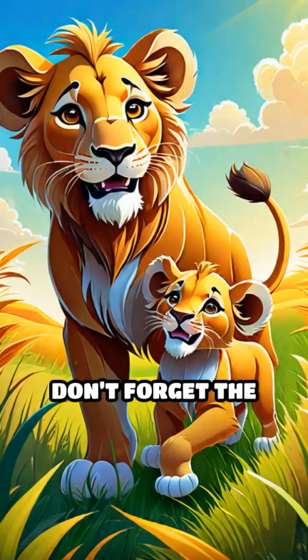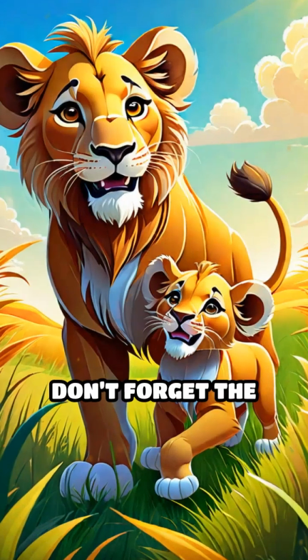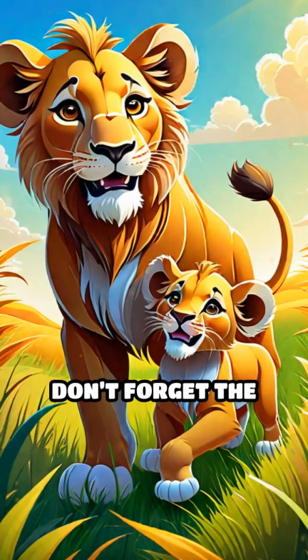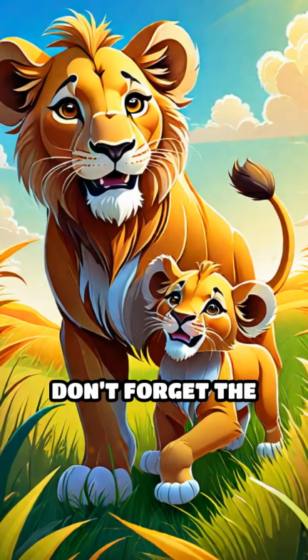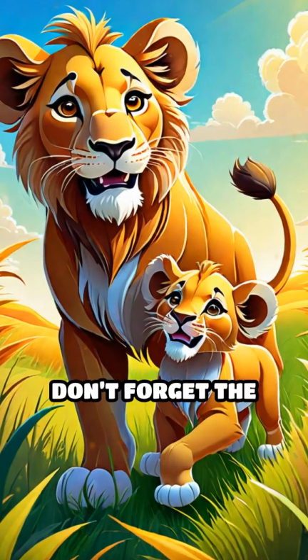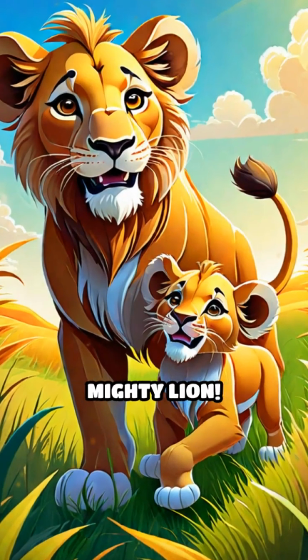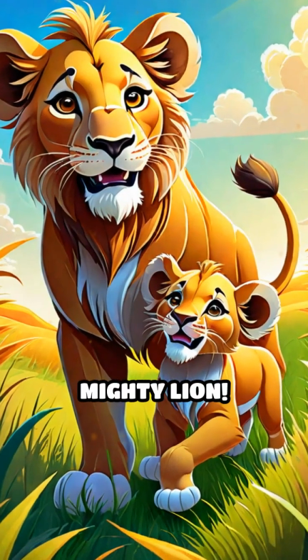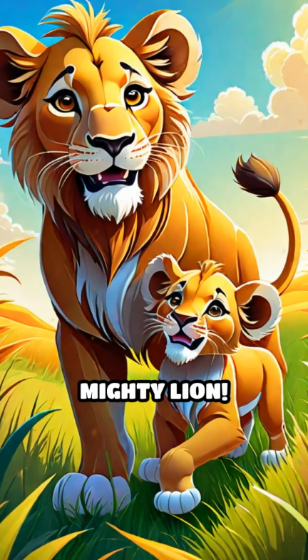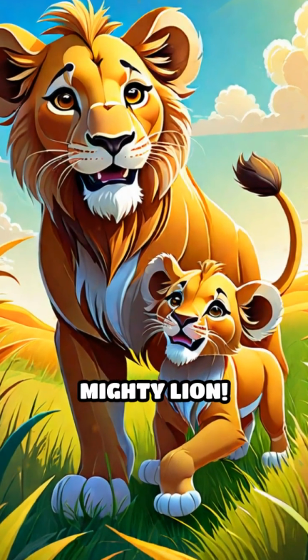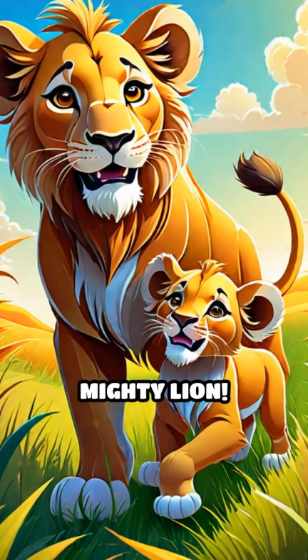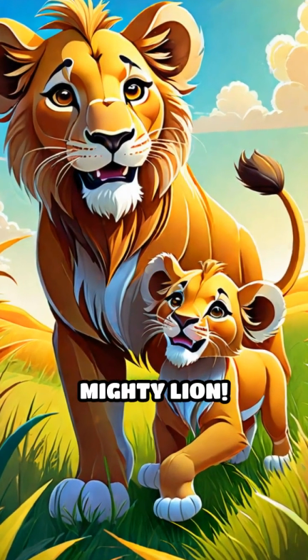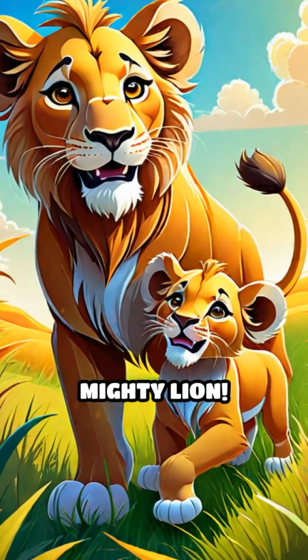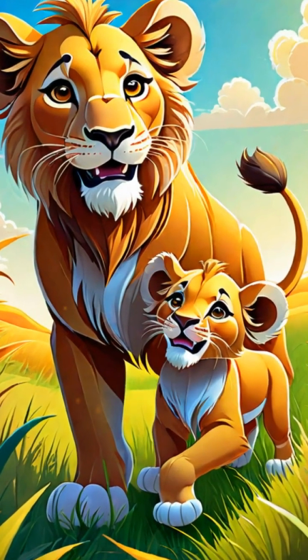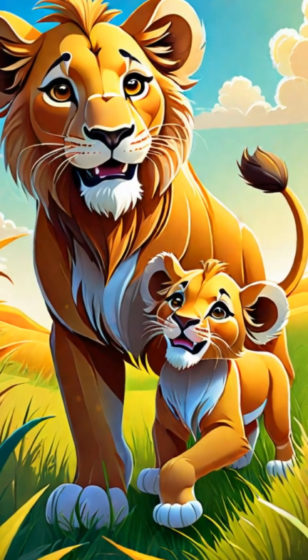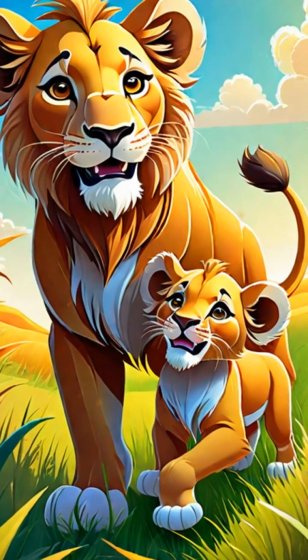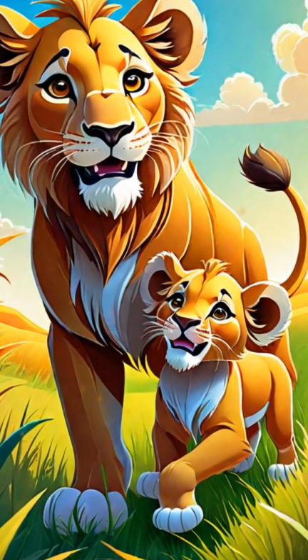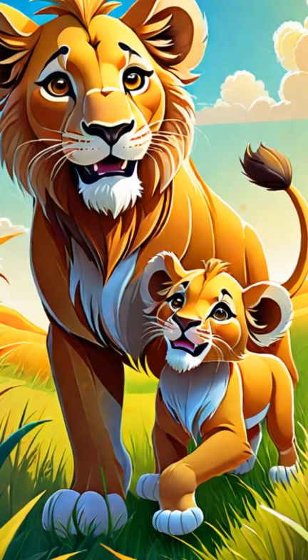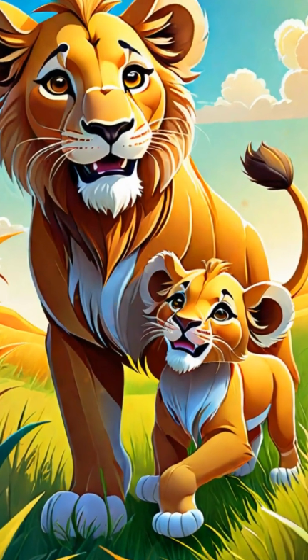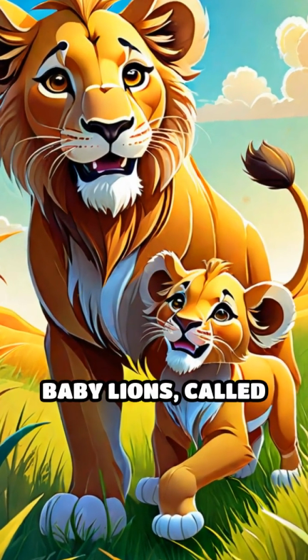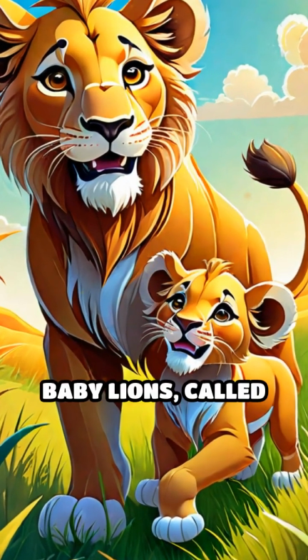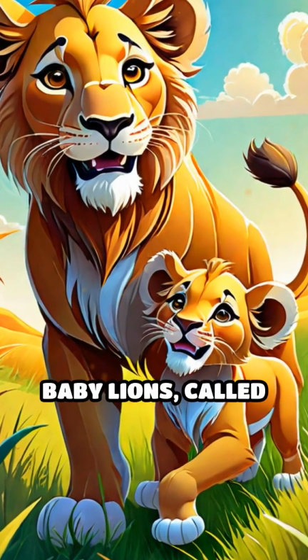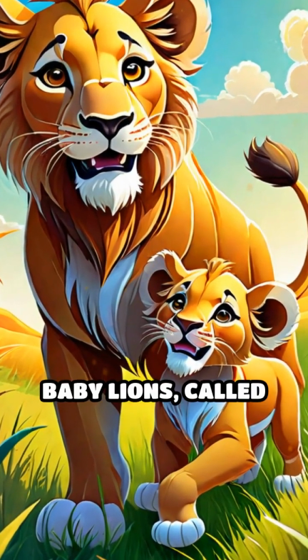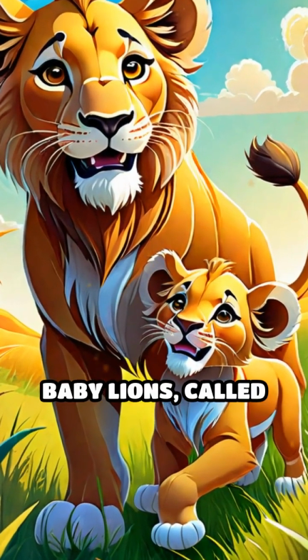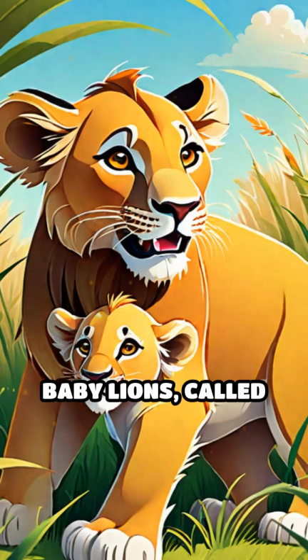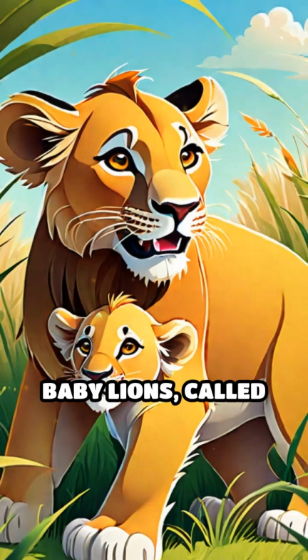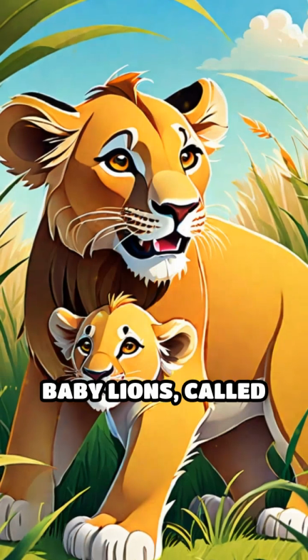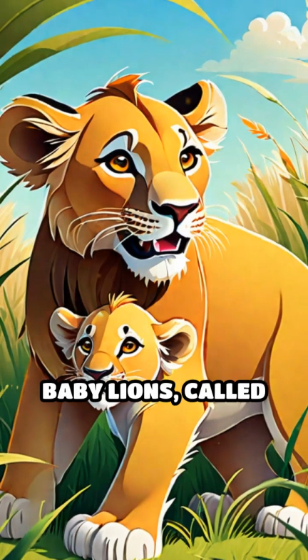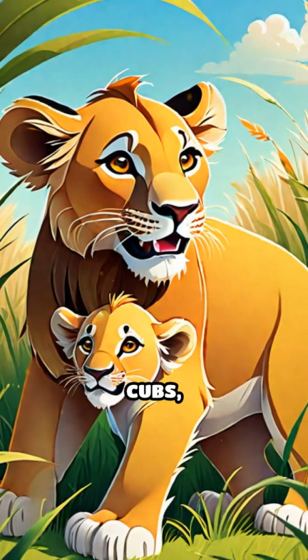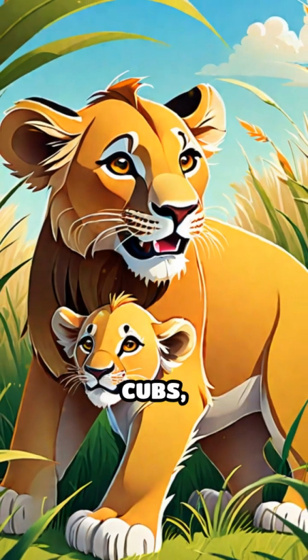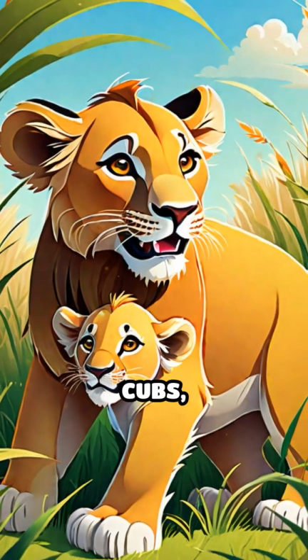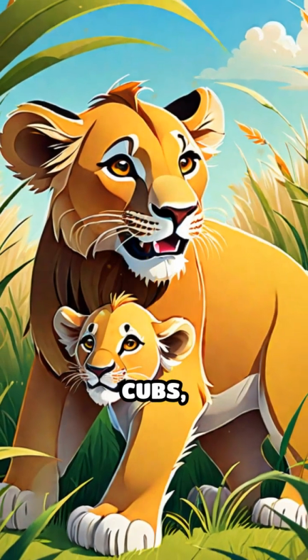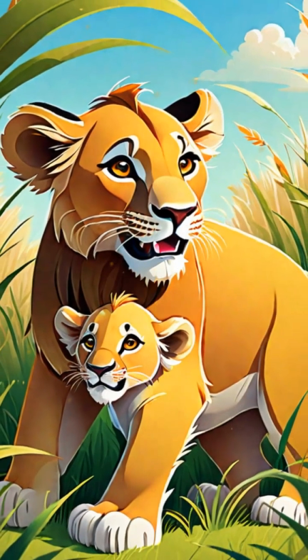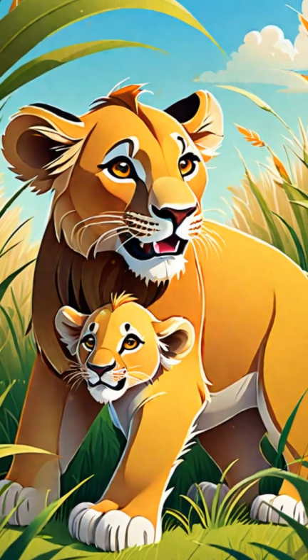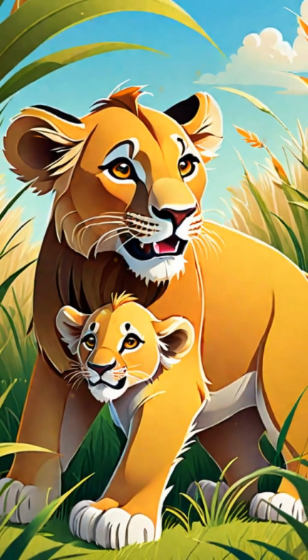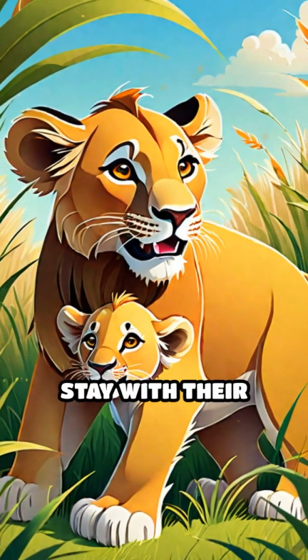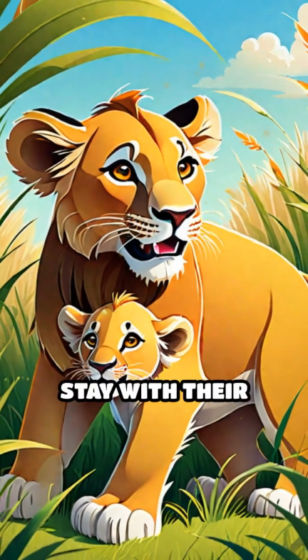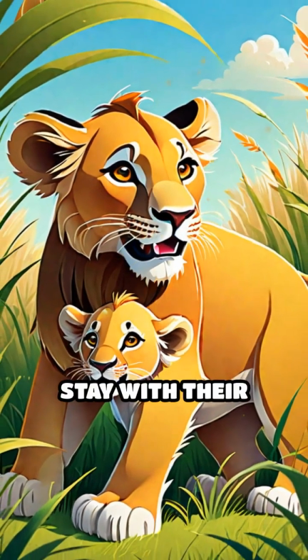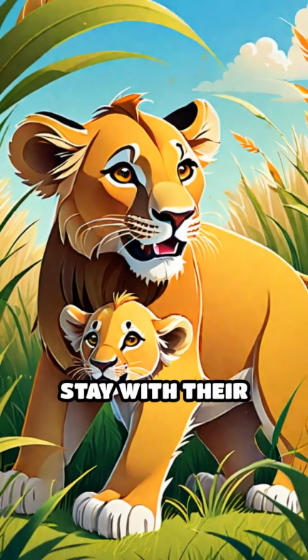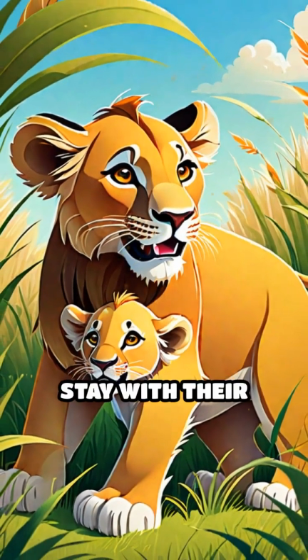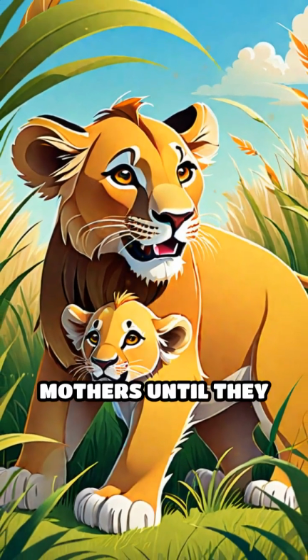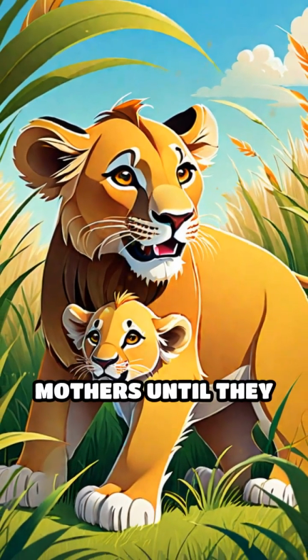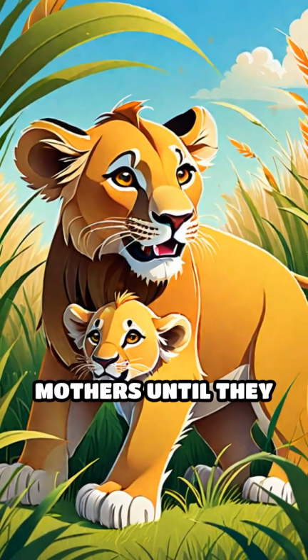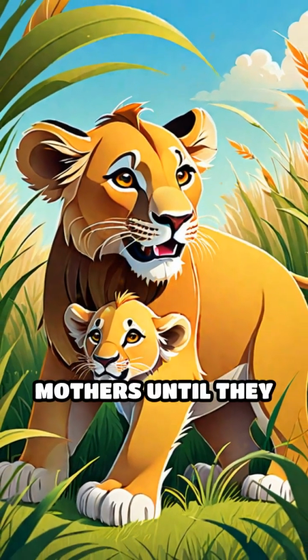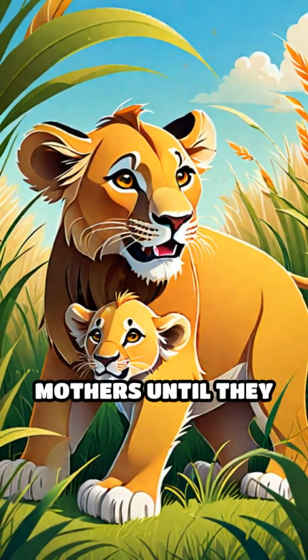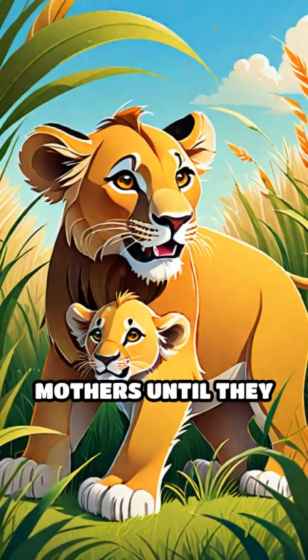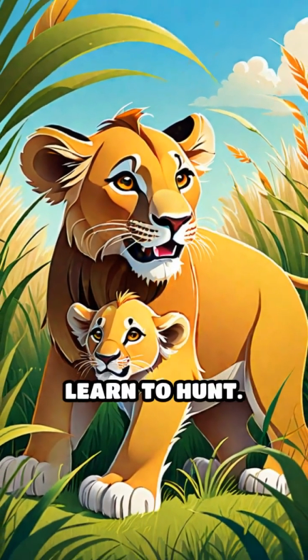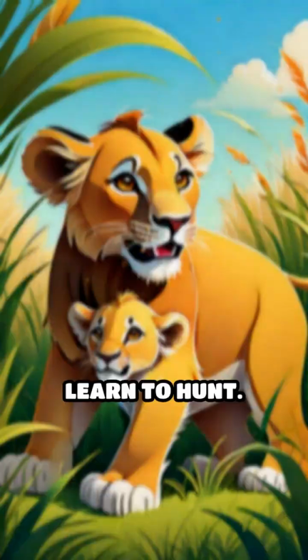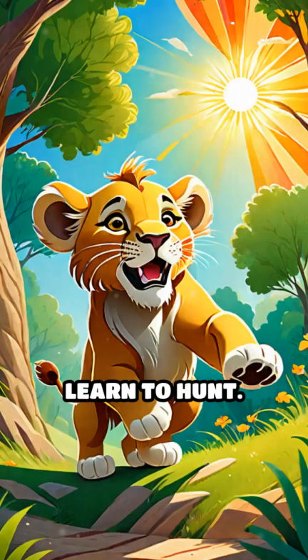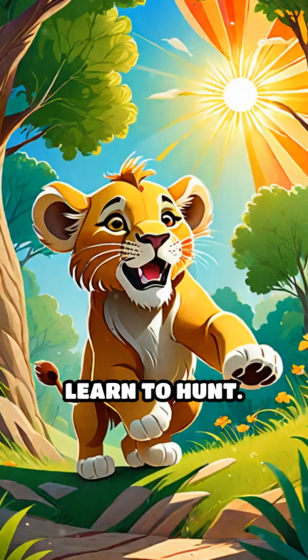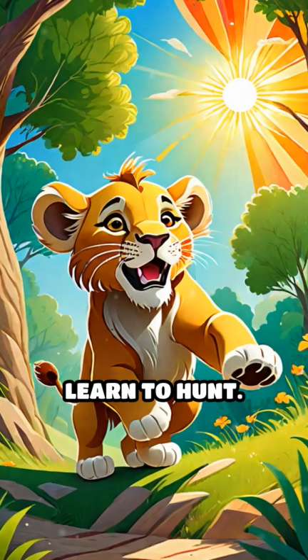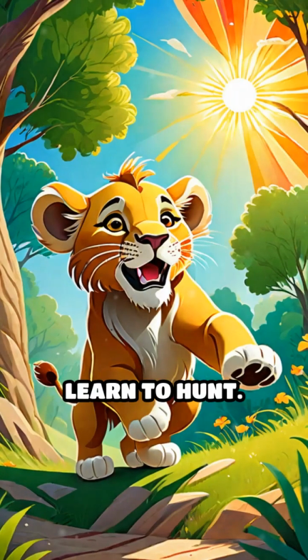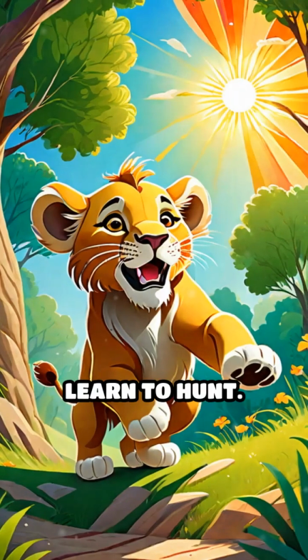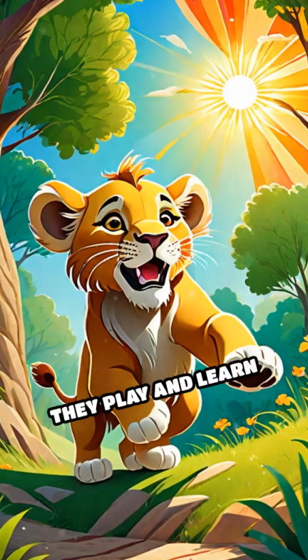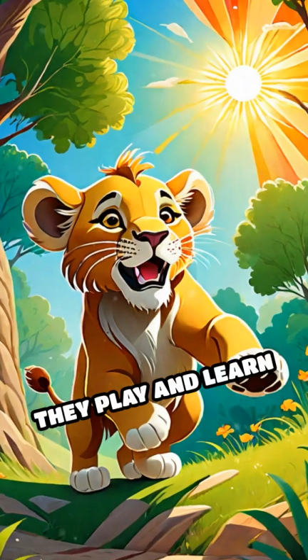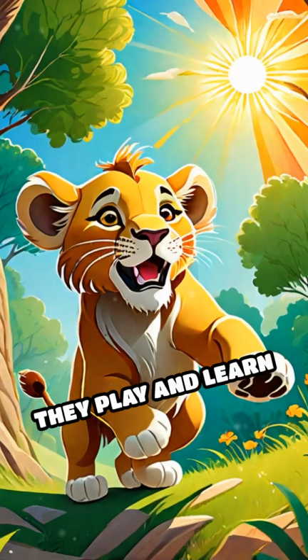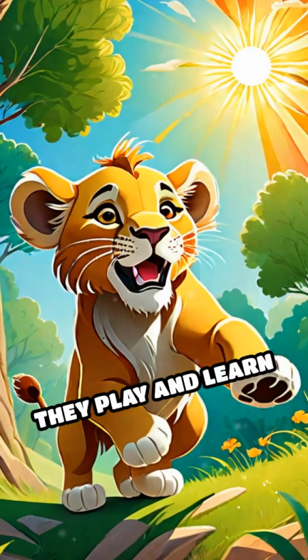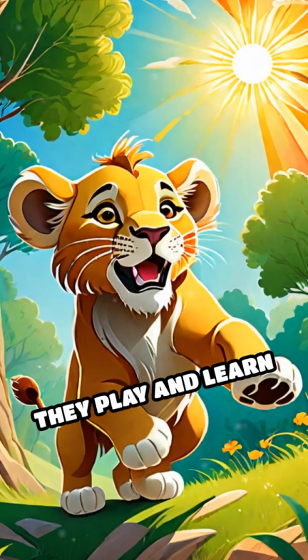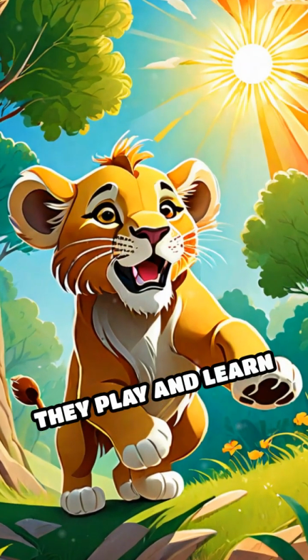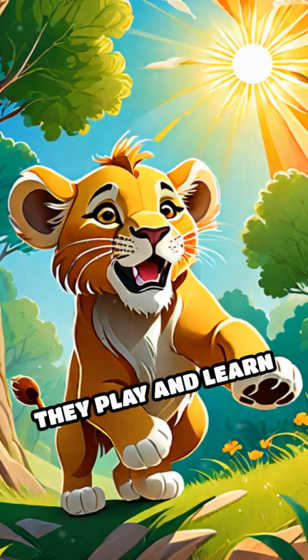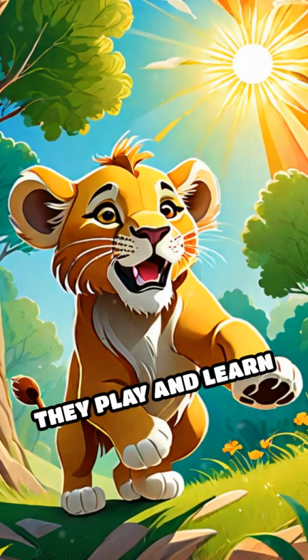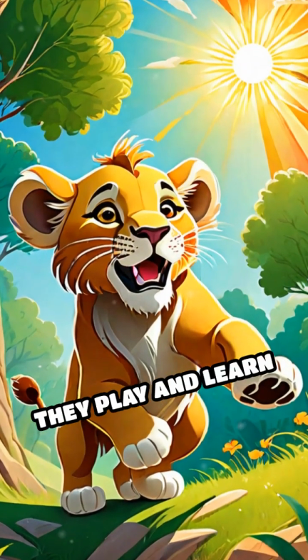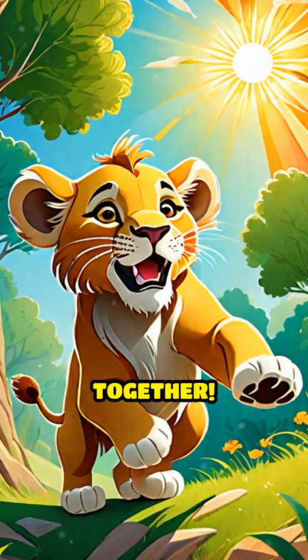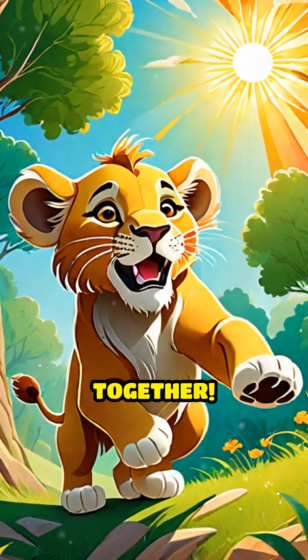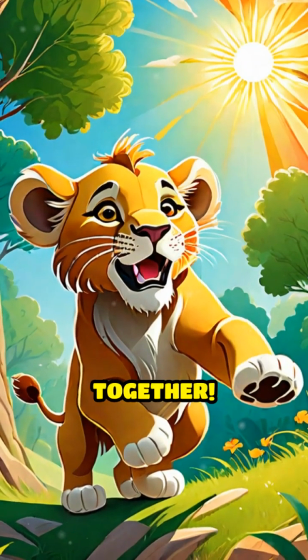Don't forget the mighty lion. Baby lions, called cubs, stay with their mothers until they learn to hunt. They play and learn together.